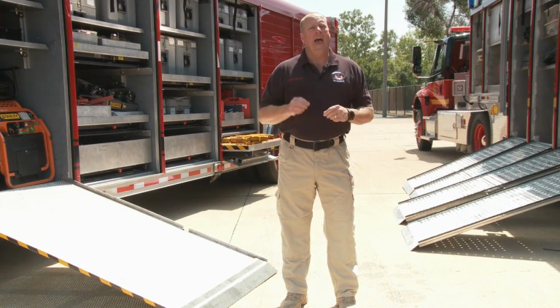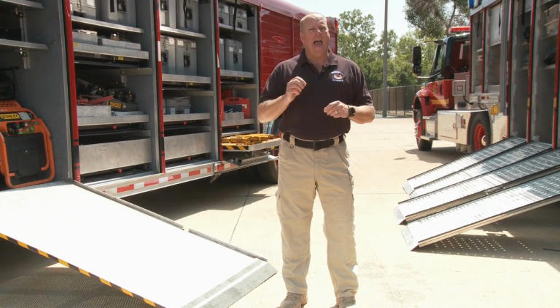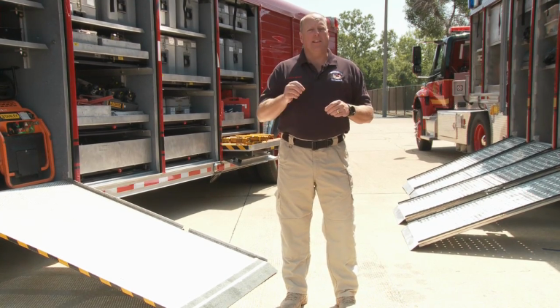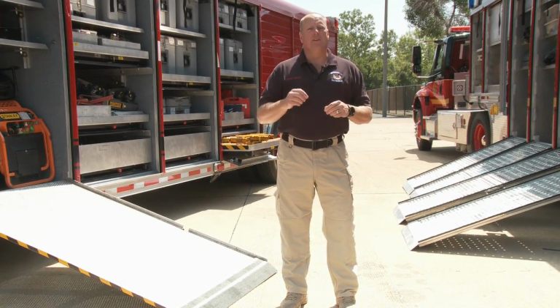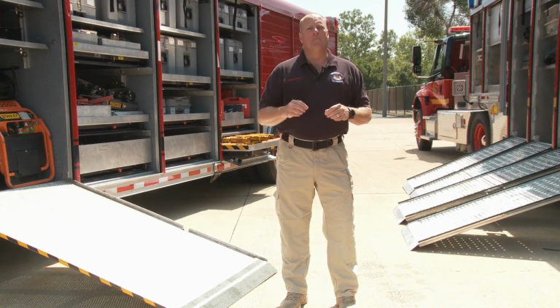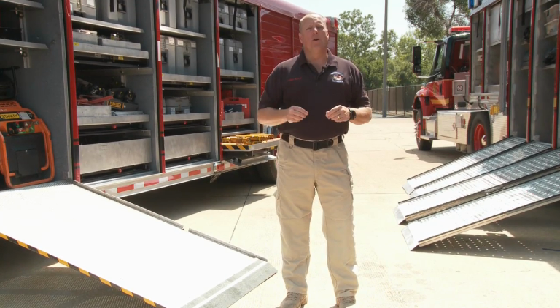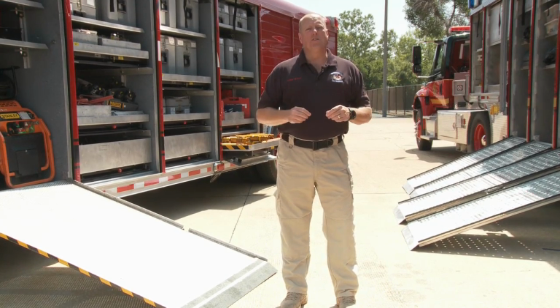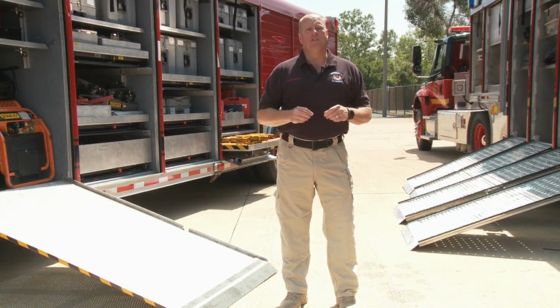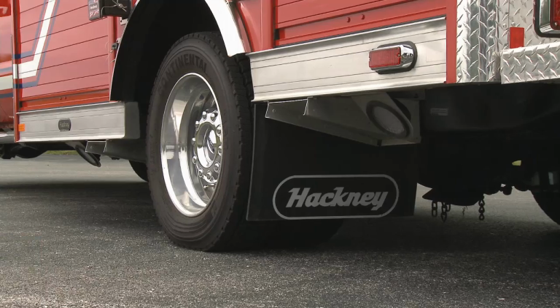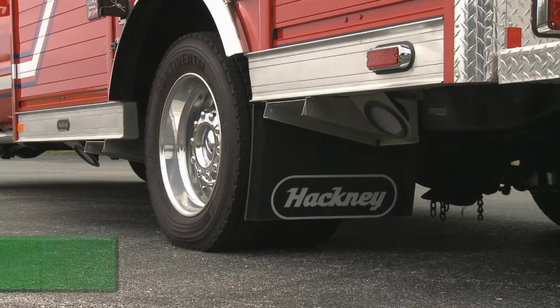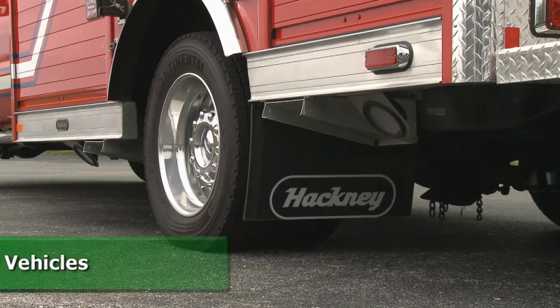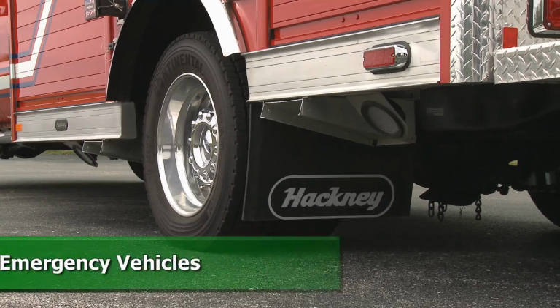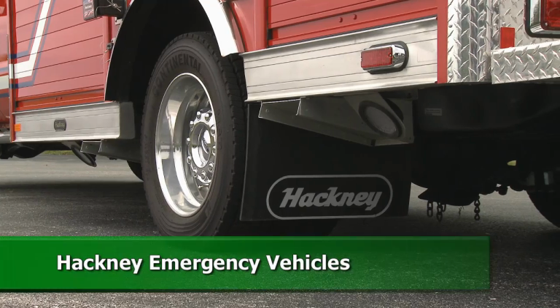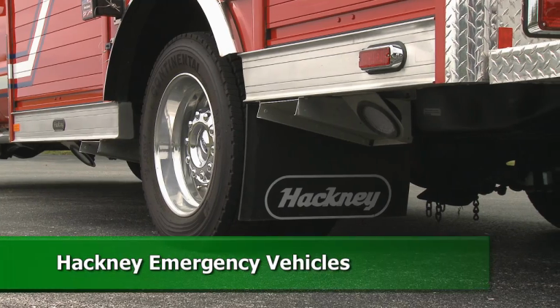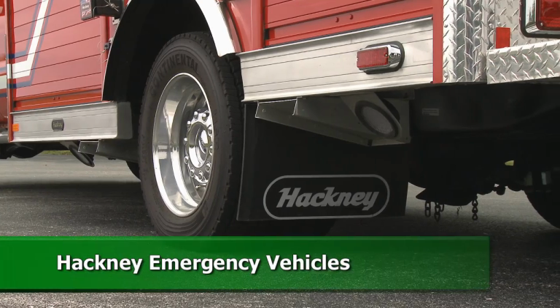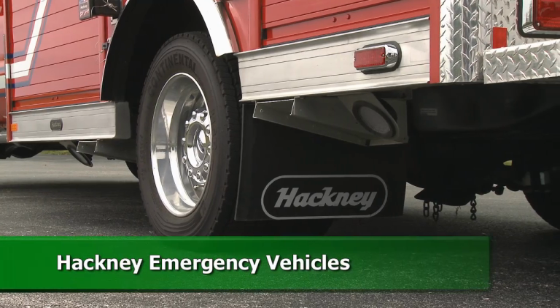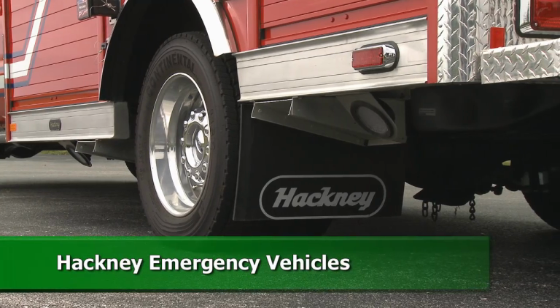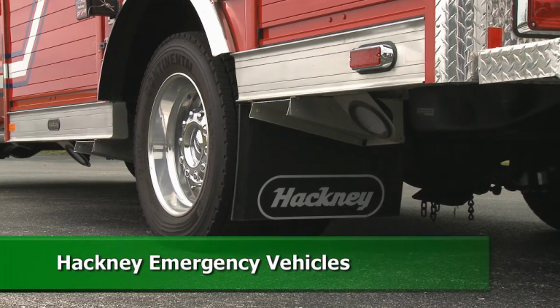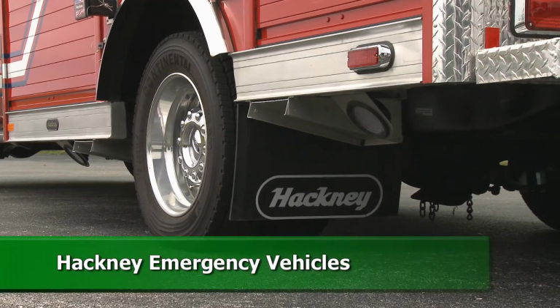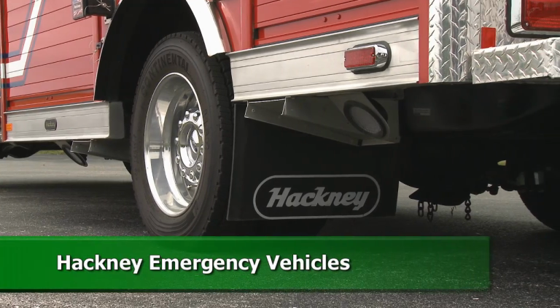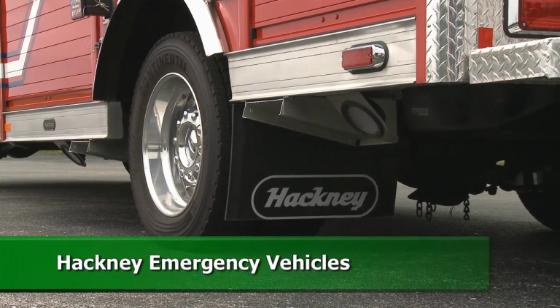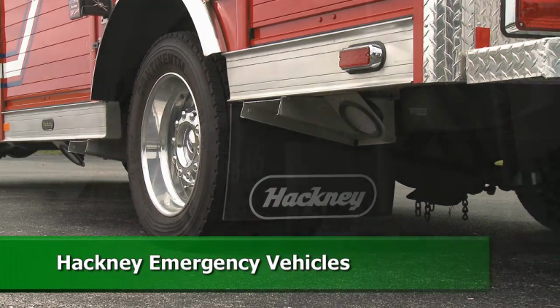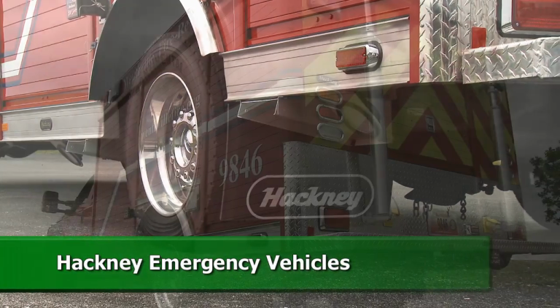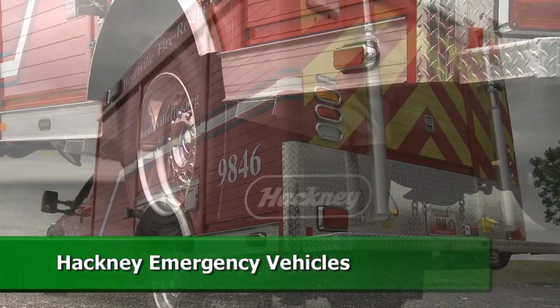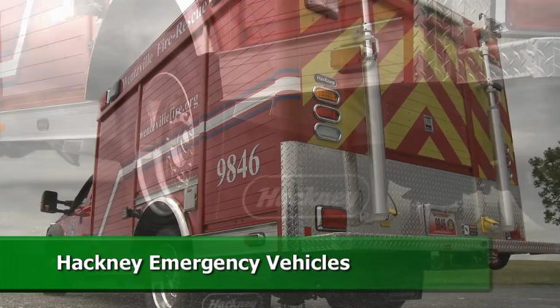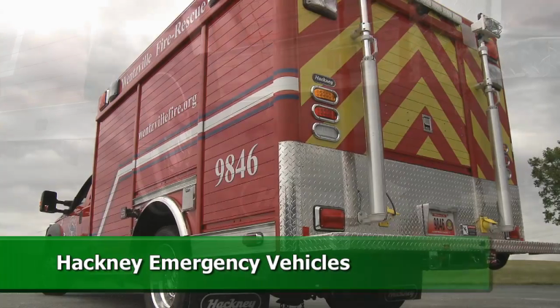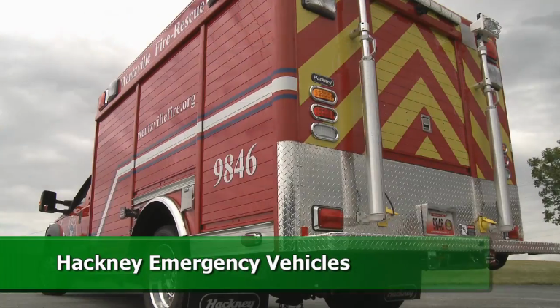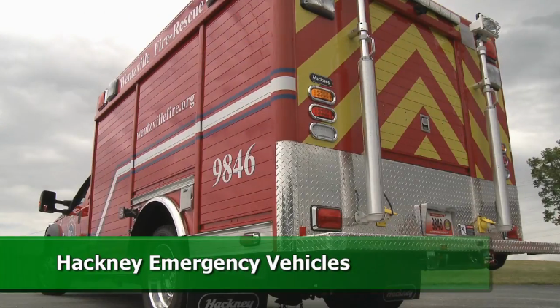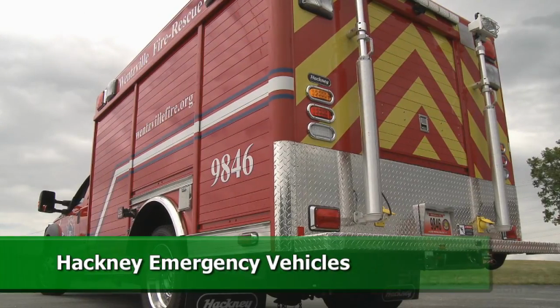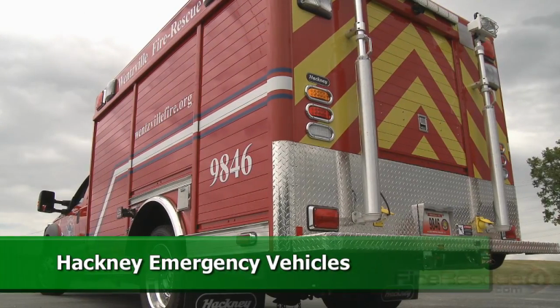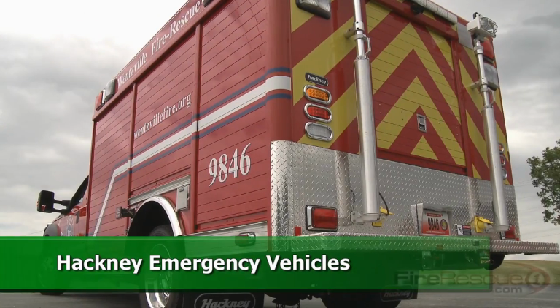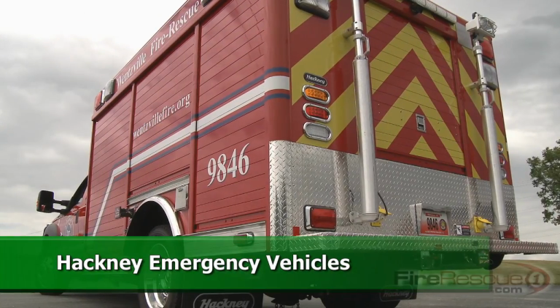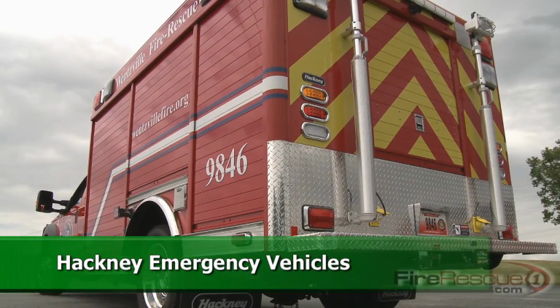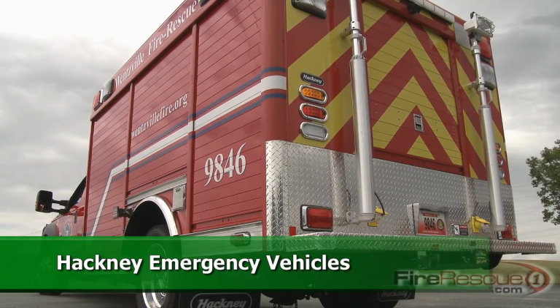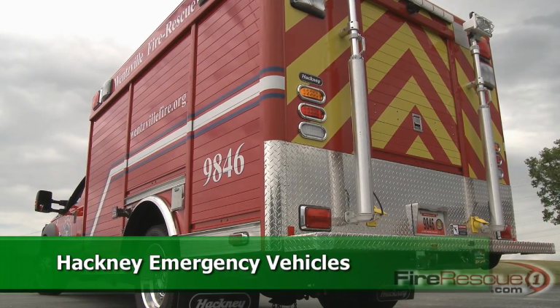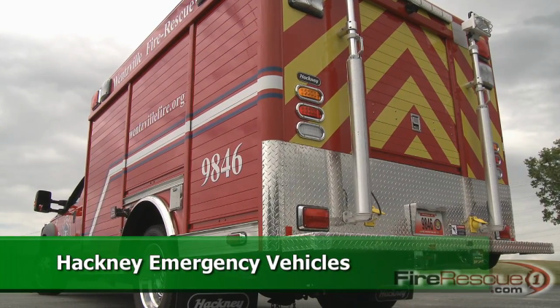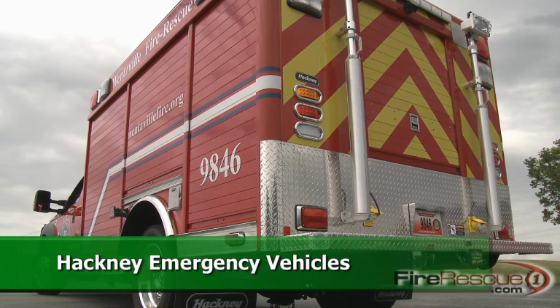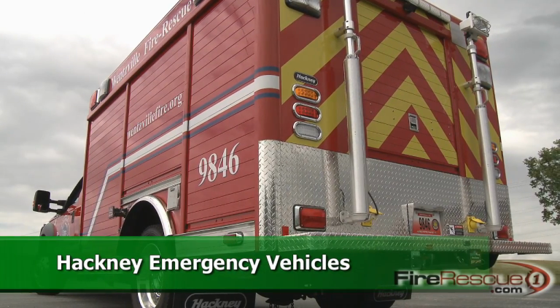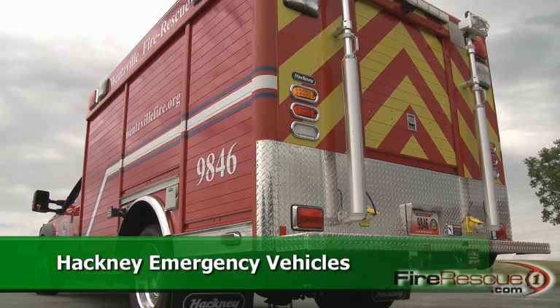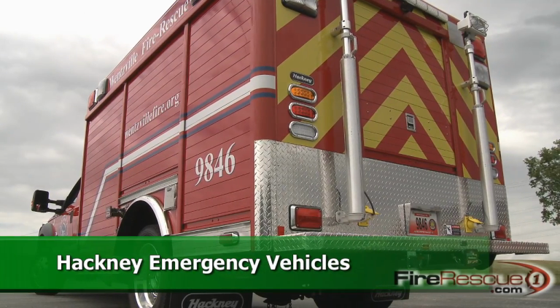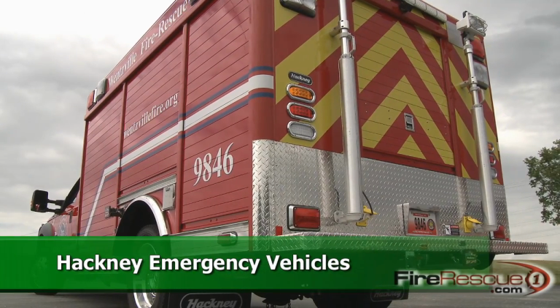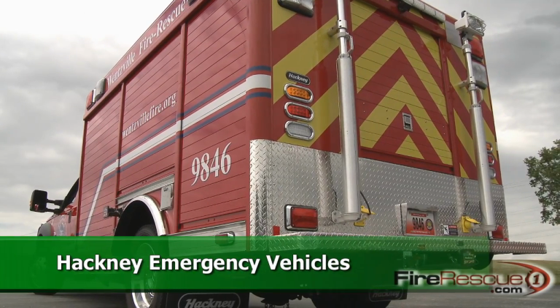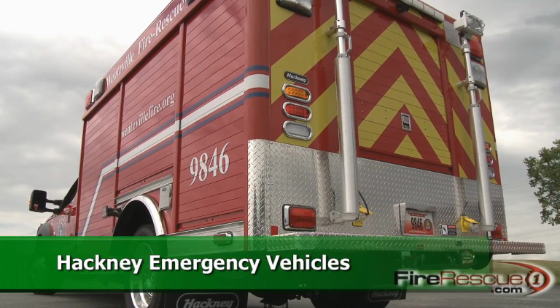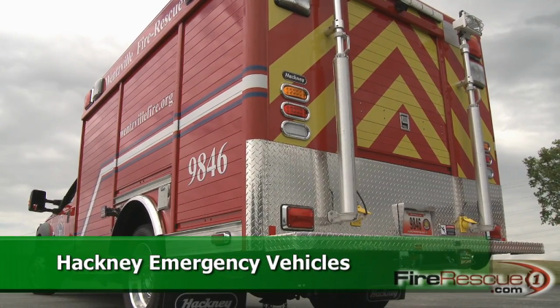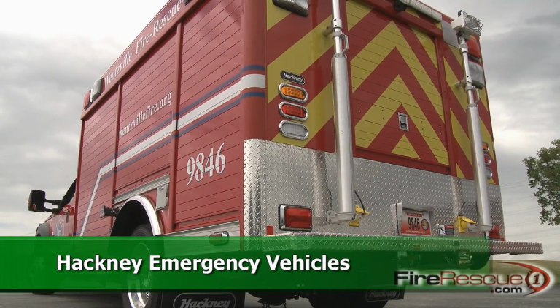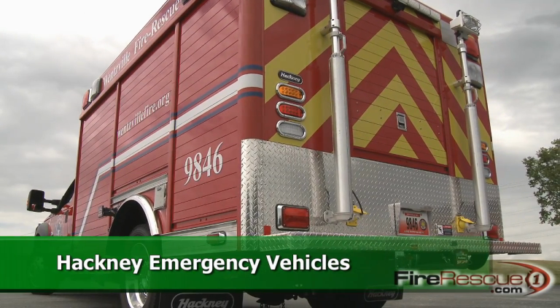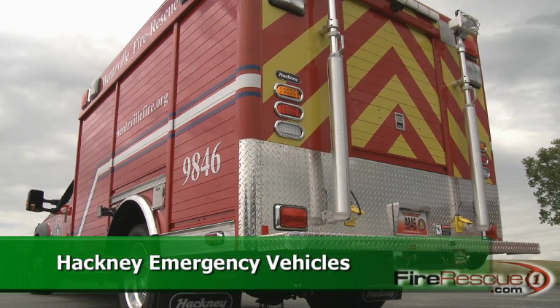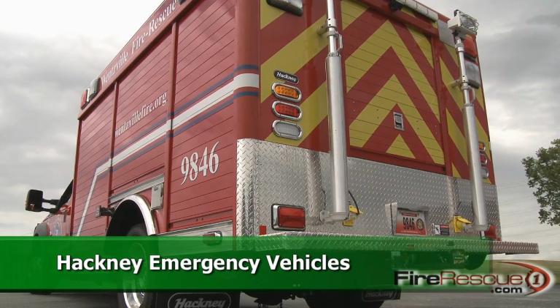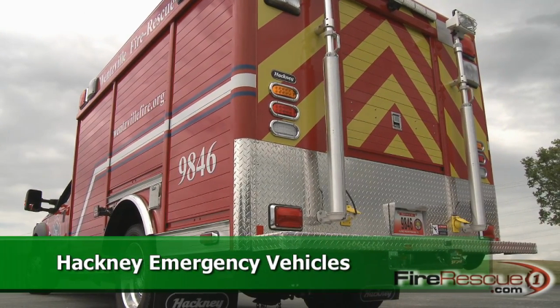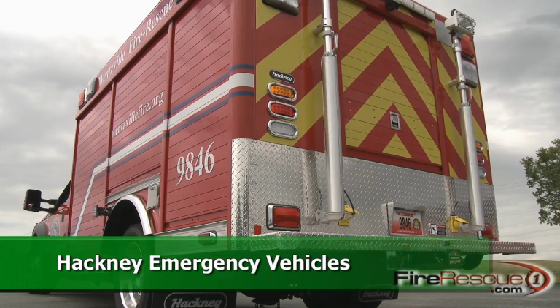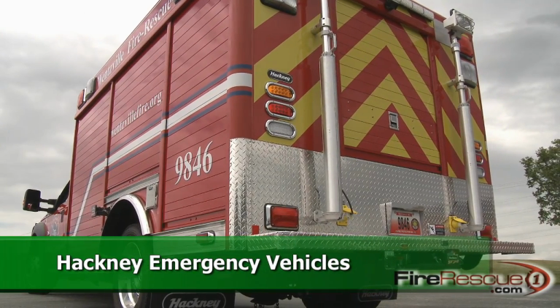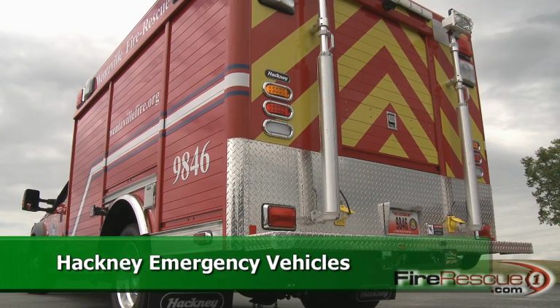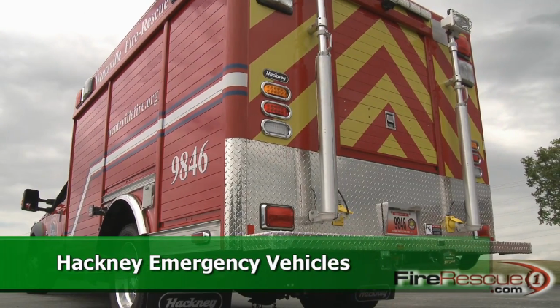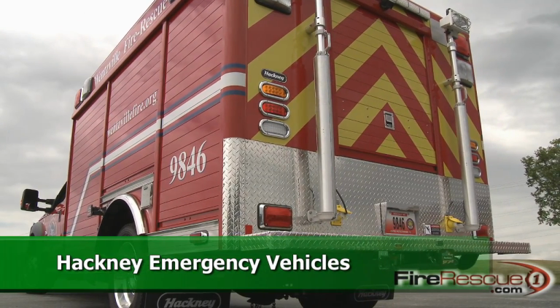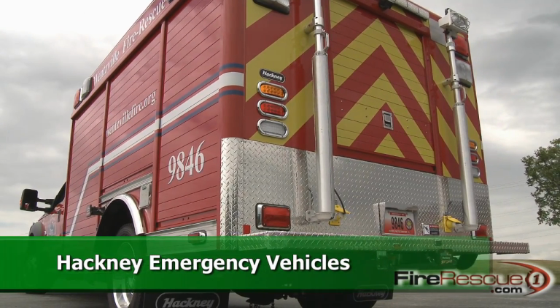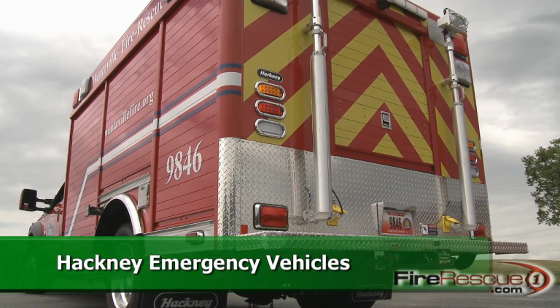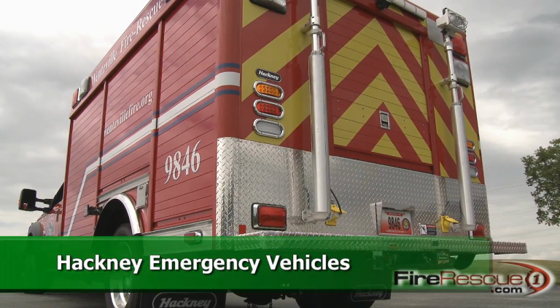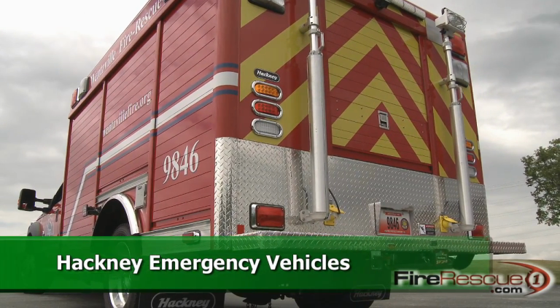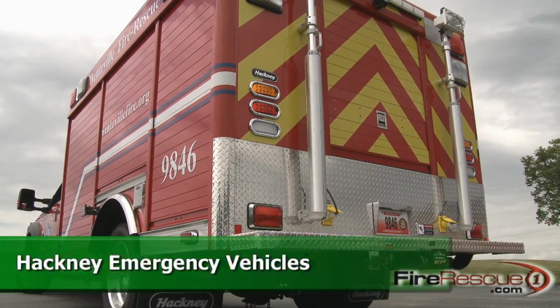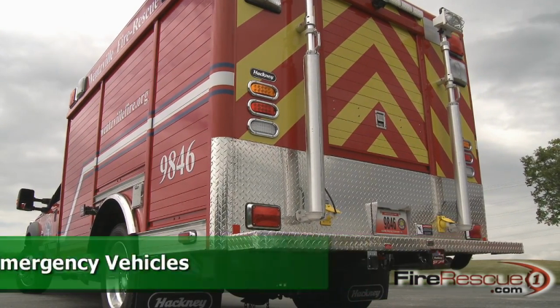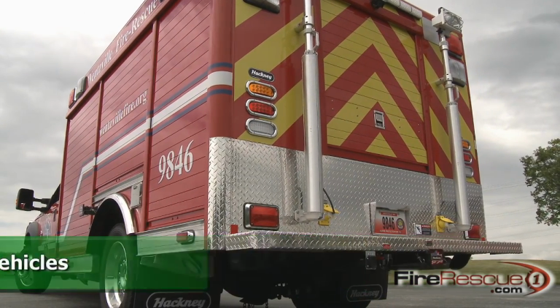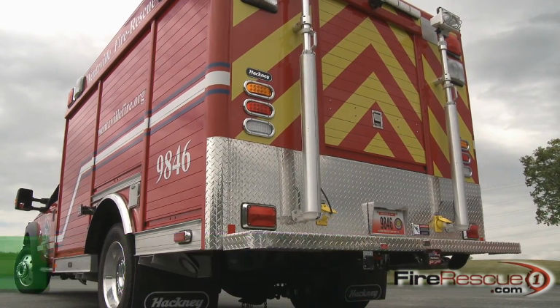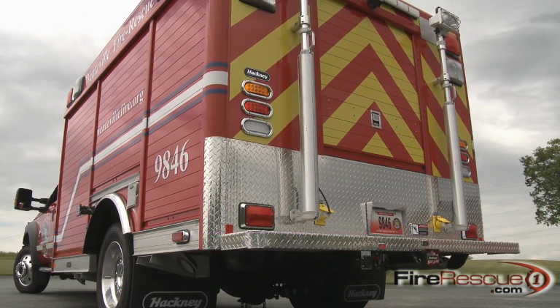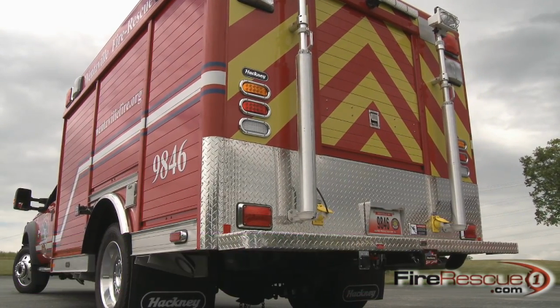Hackney Emergency Vehicles has a different take on this. They fit their vehicle to your mission, to your tool cache. They make your plan work.